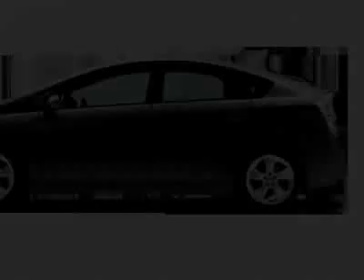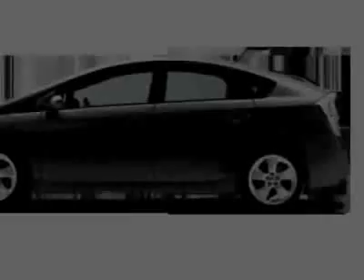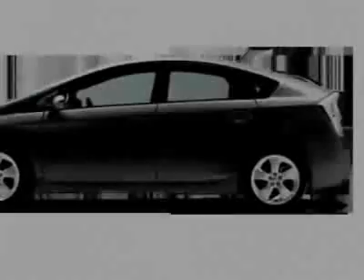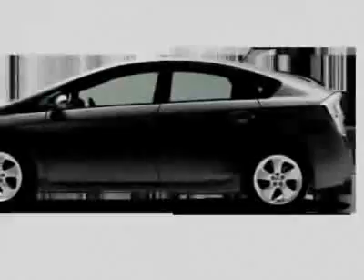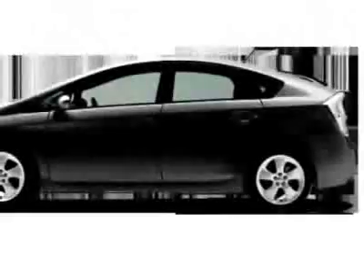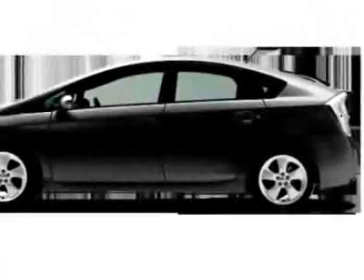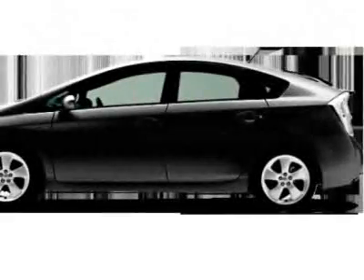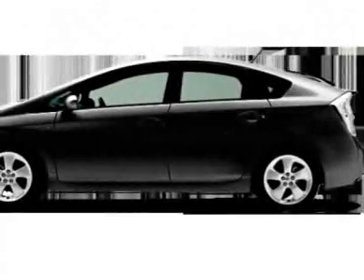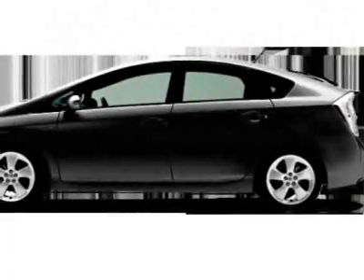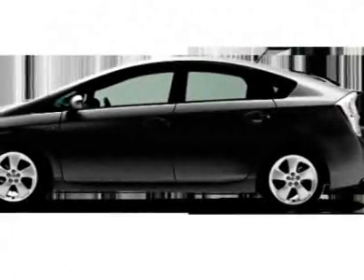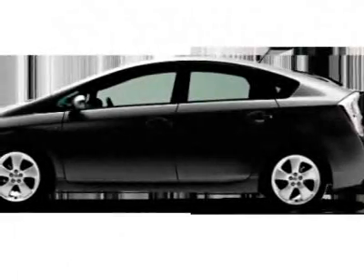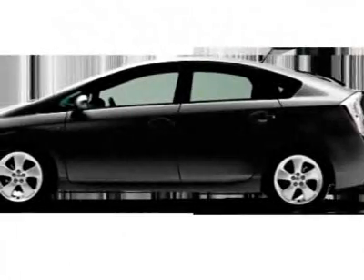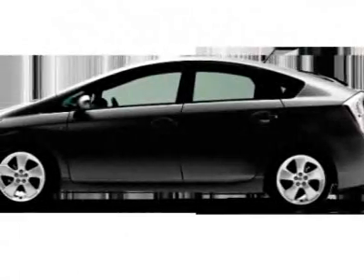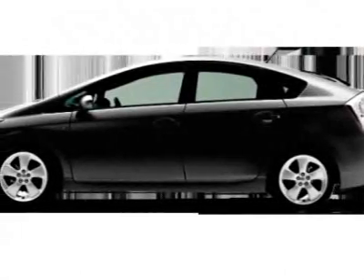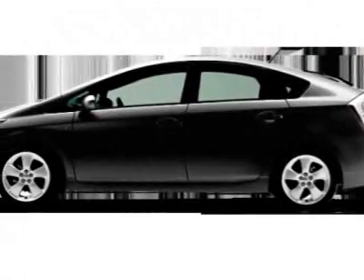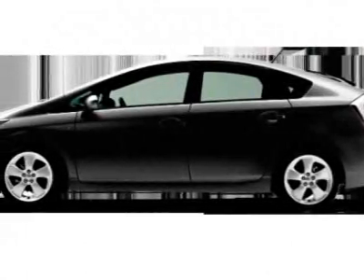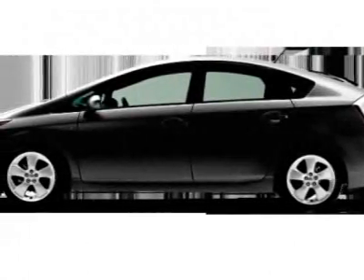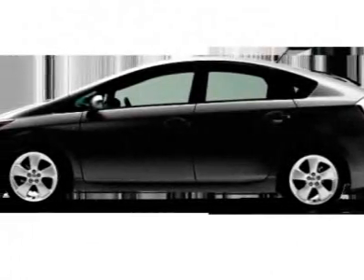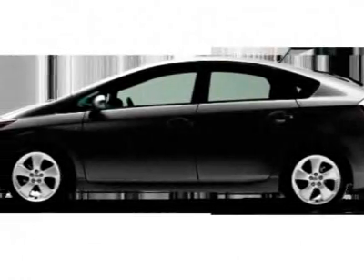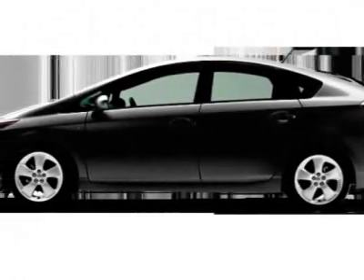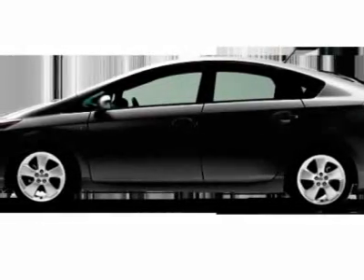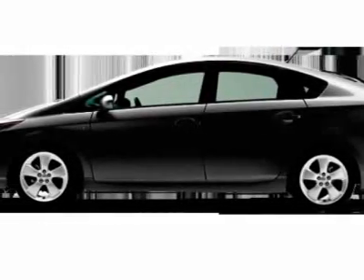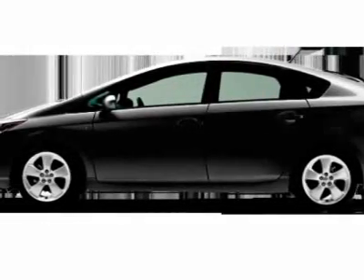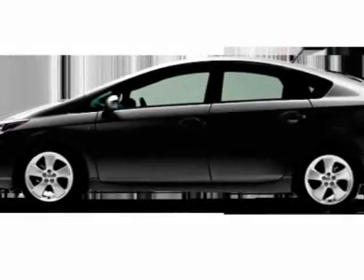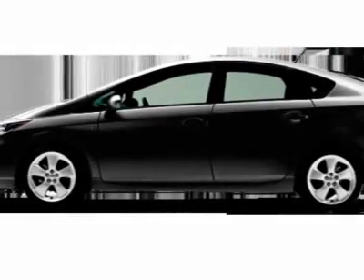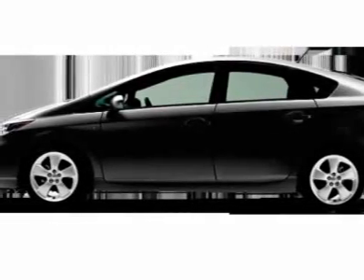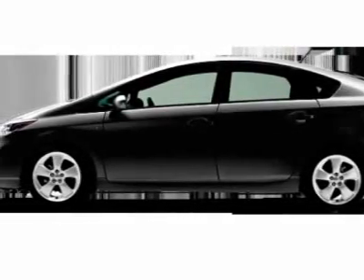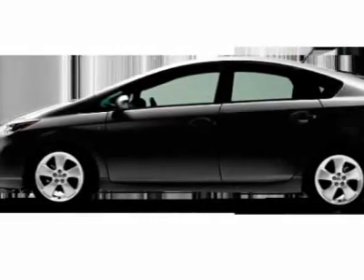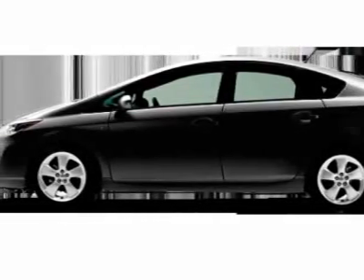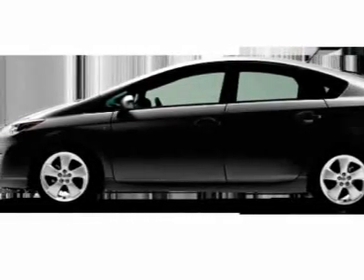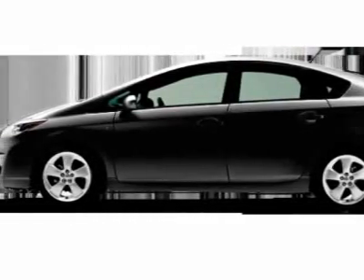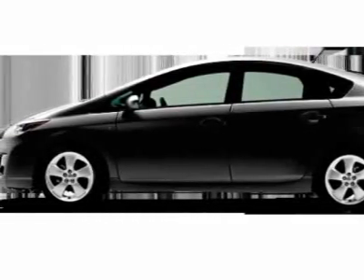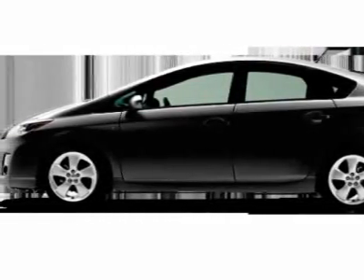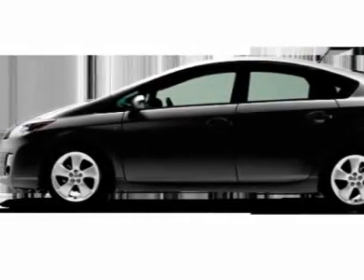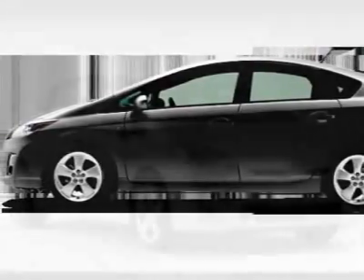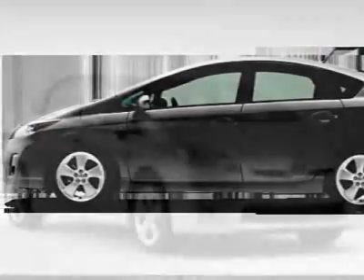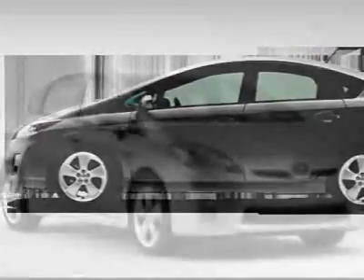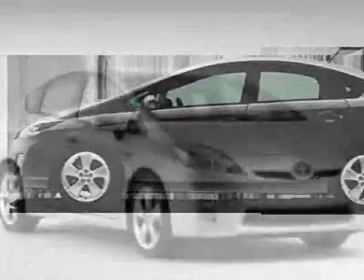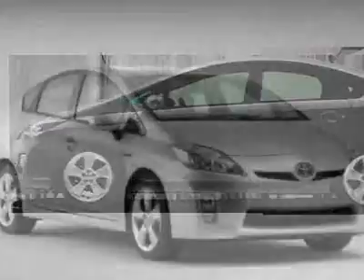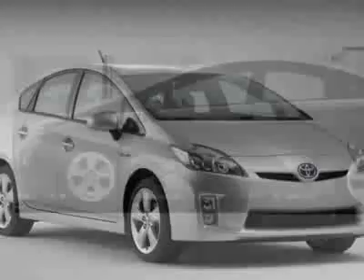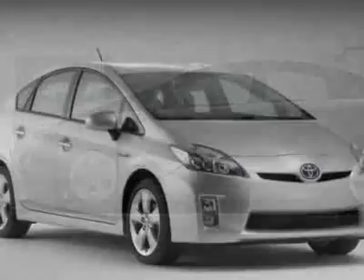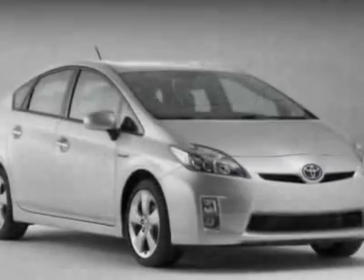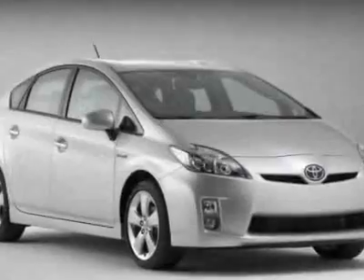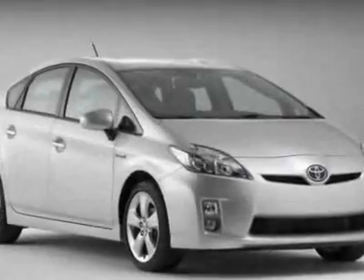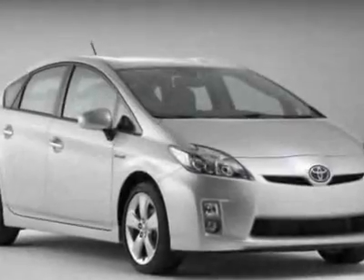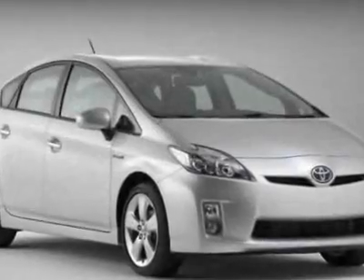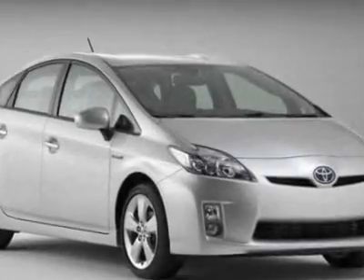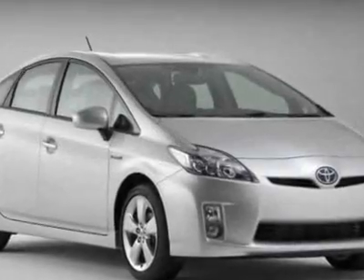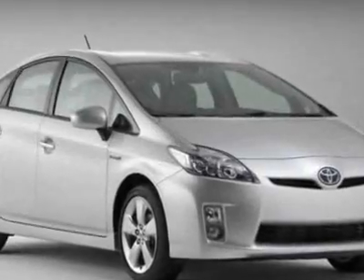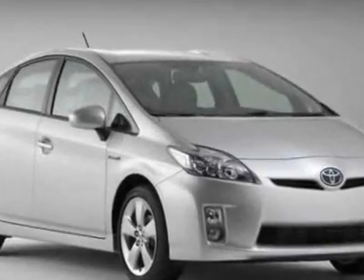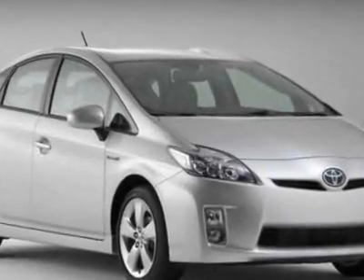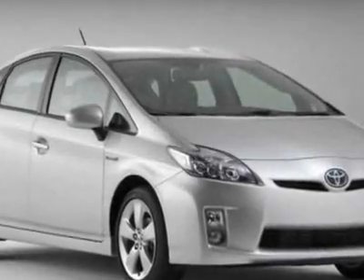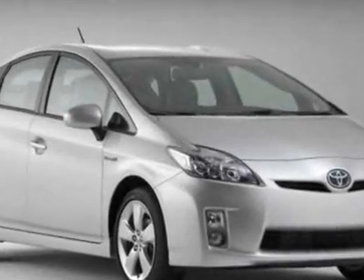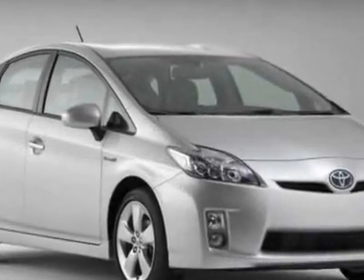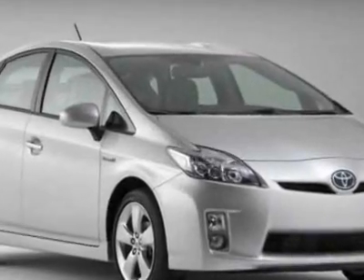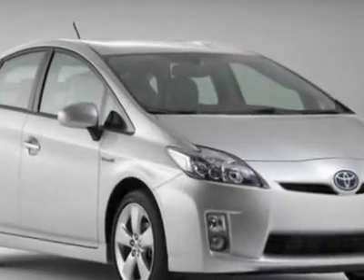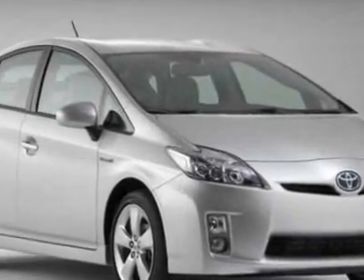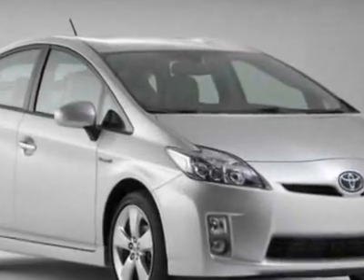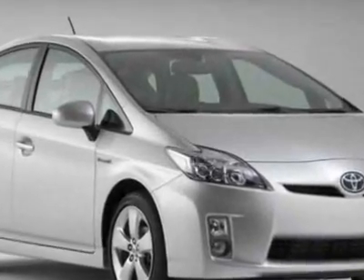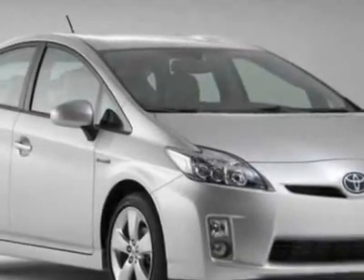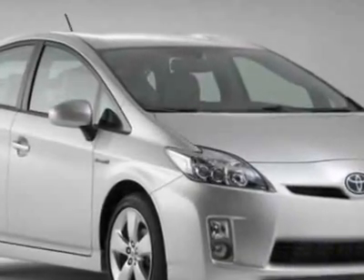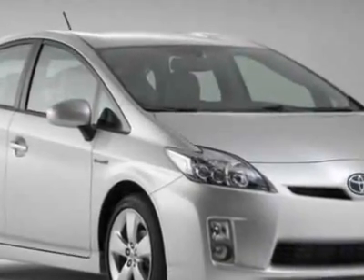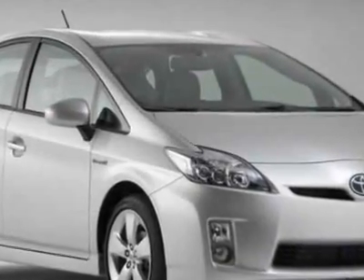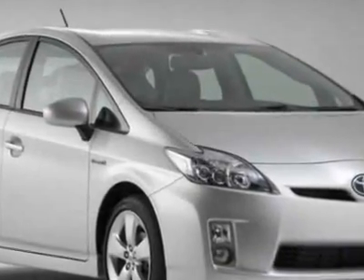Check out this new 2010 Toyota Prius. For your protection, this vehicle has a full factory warranty.